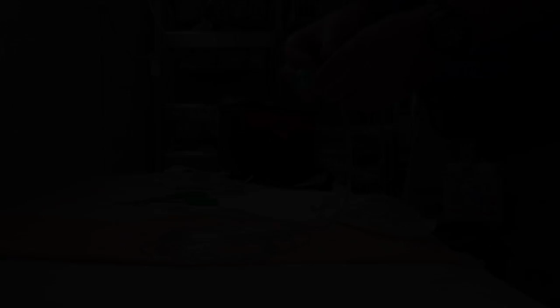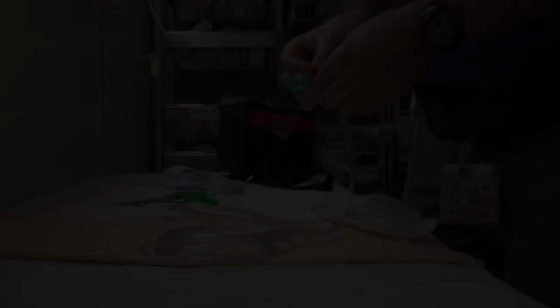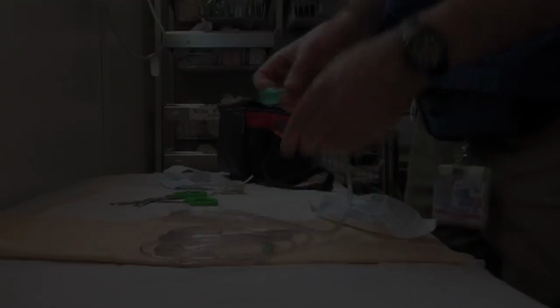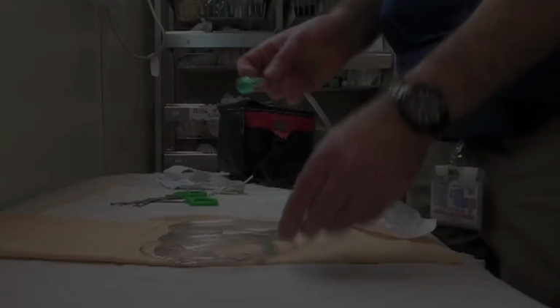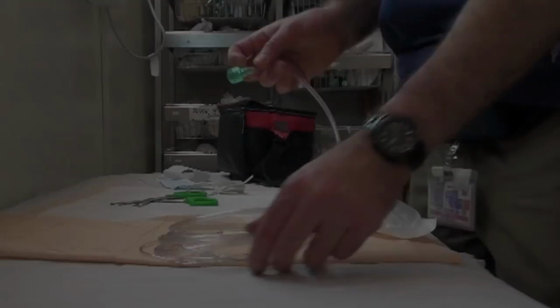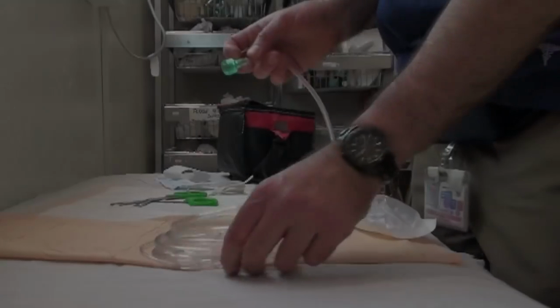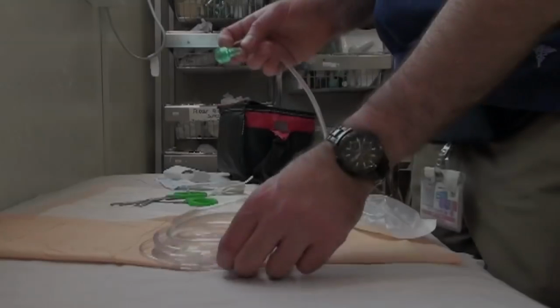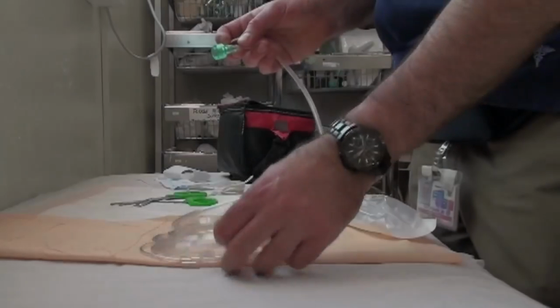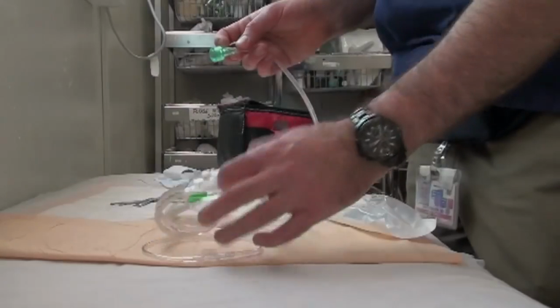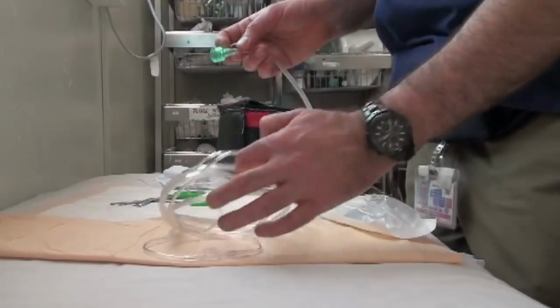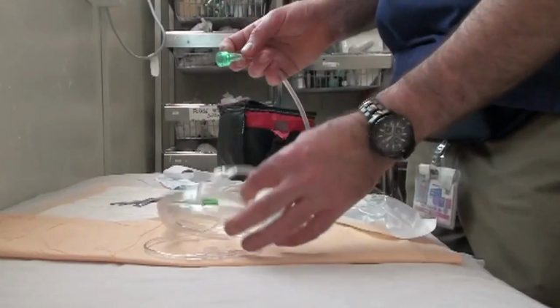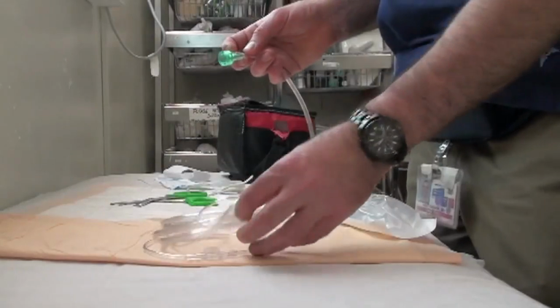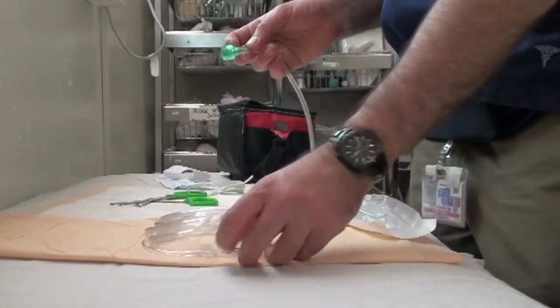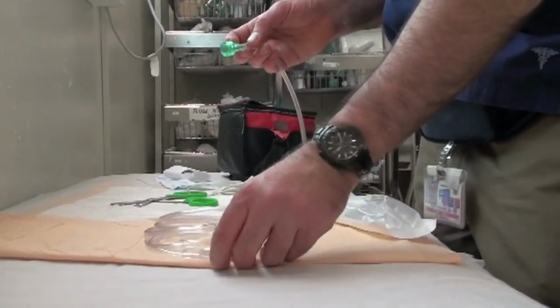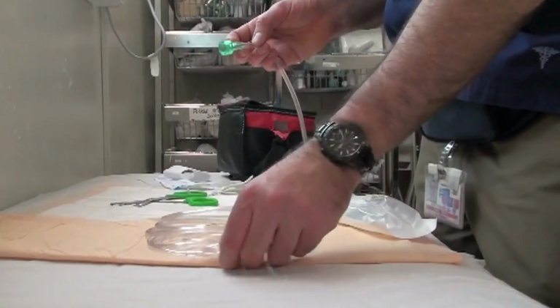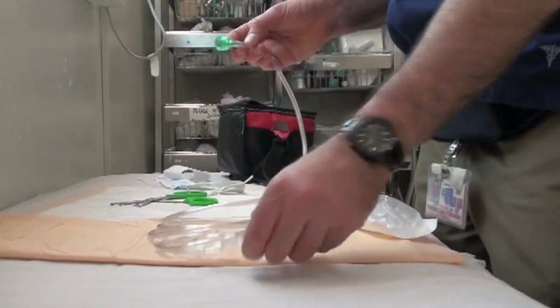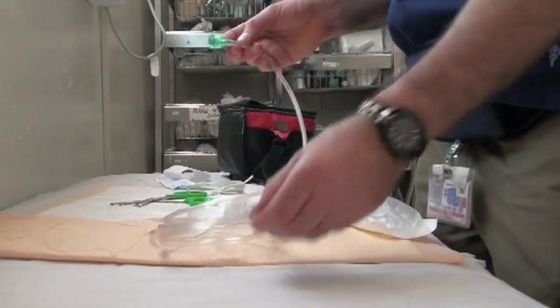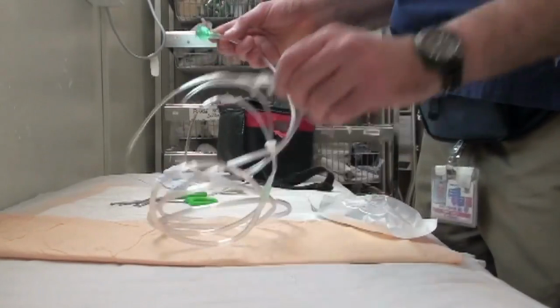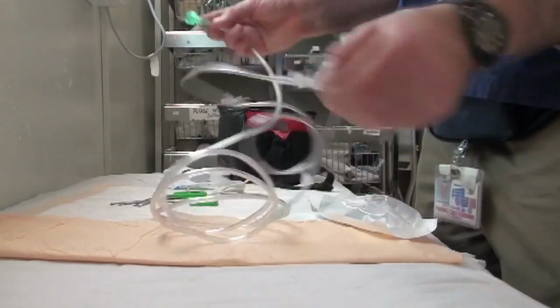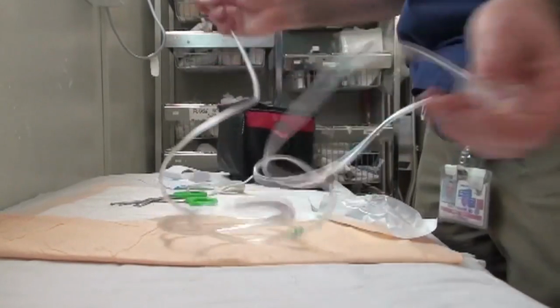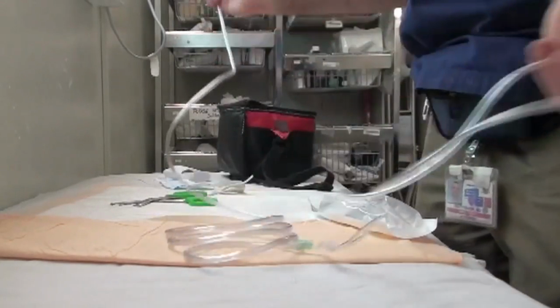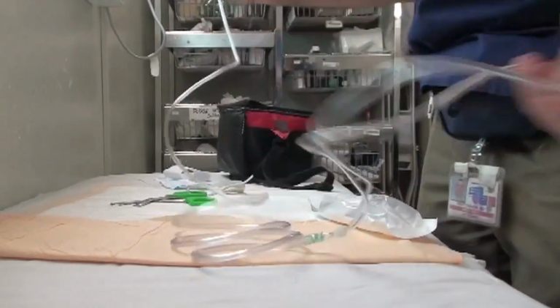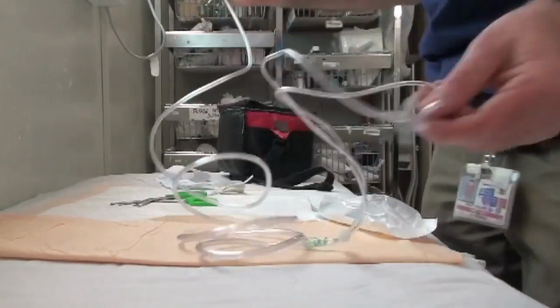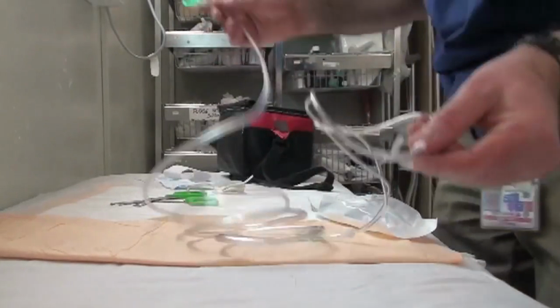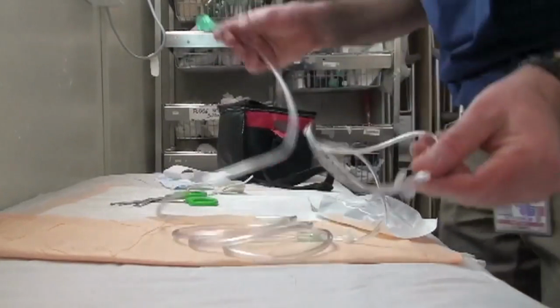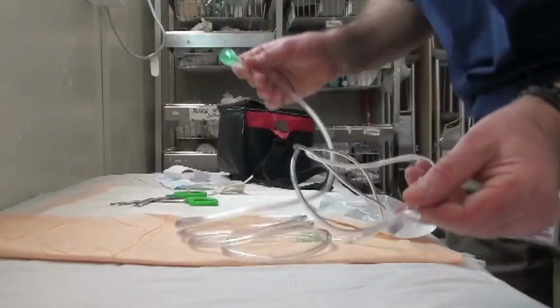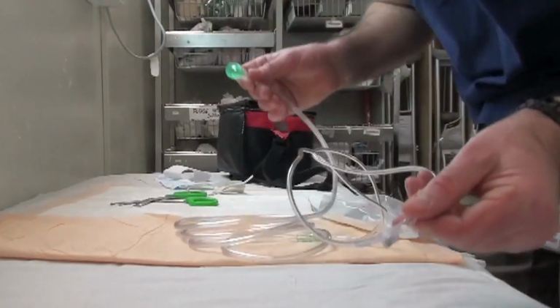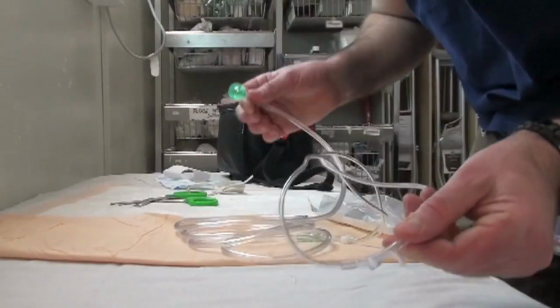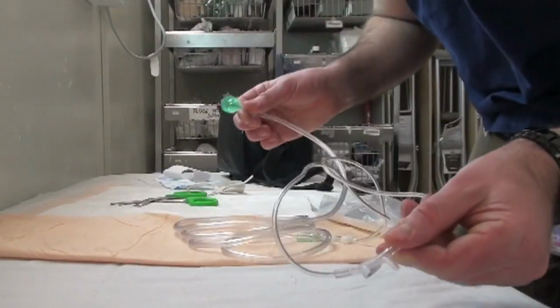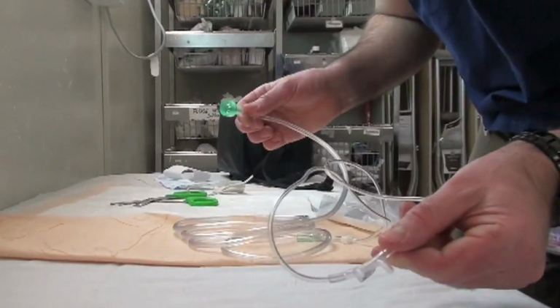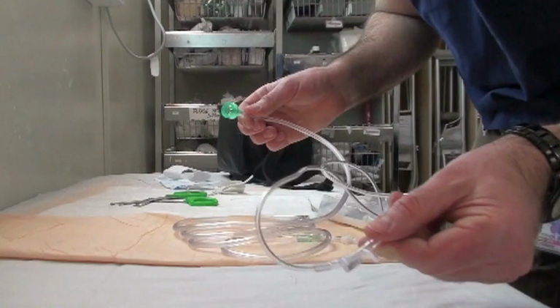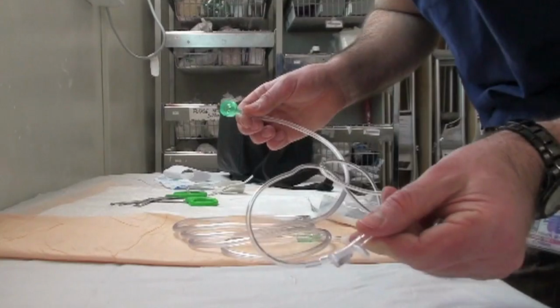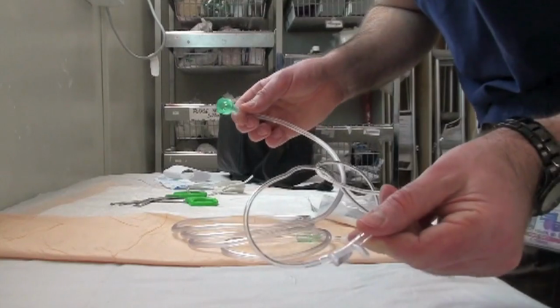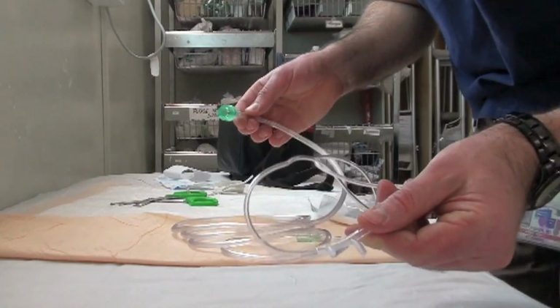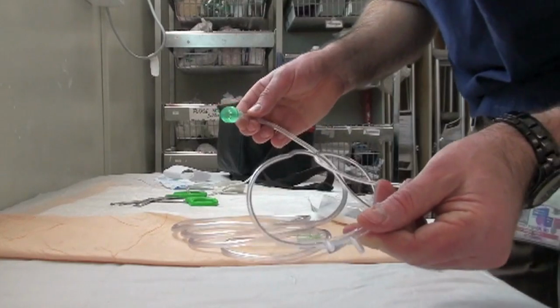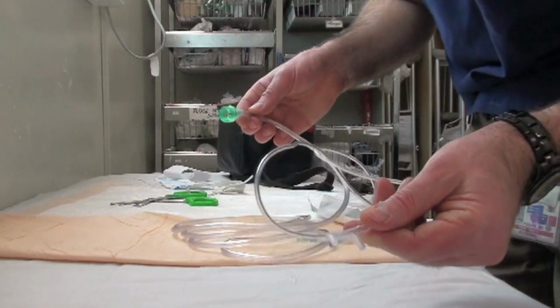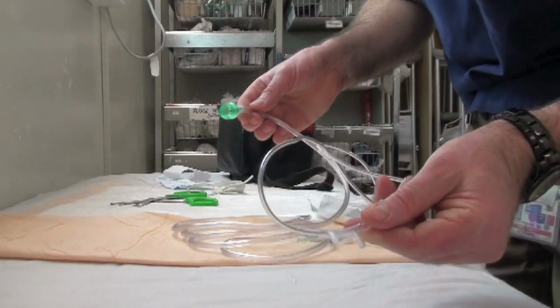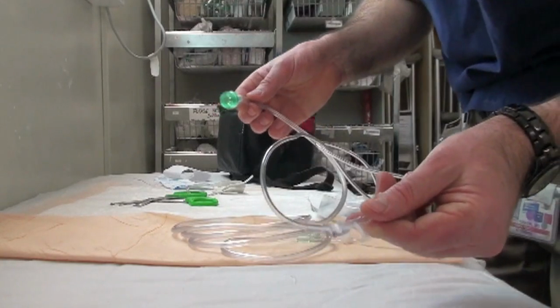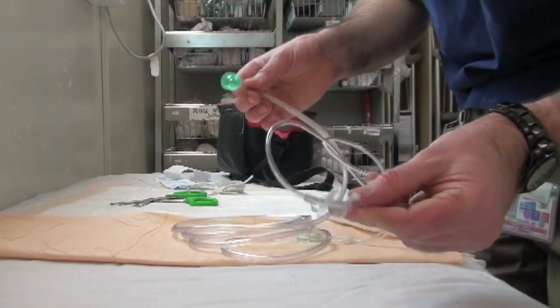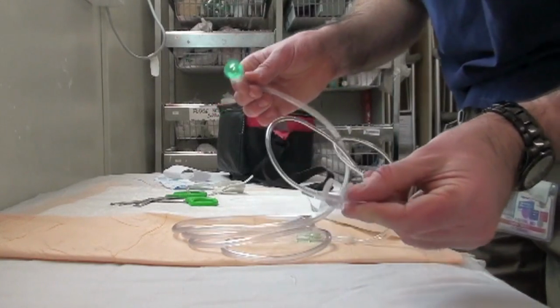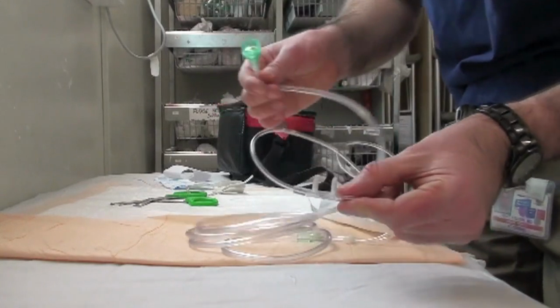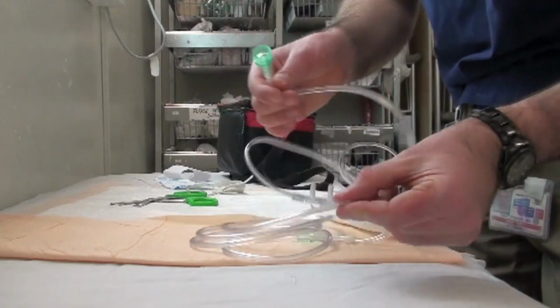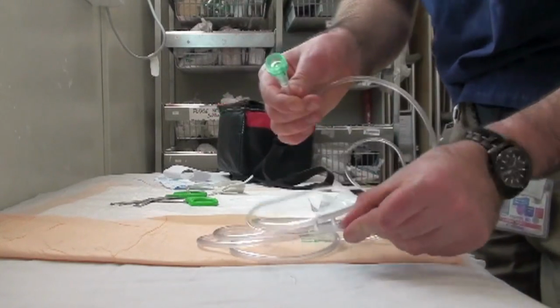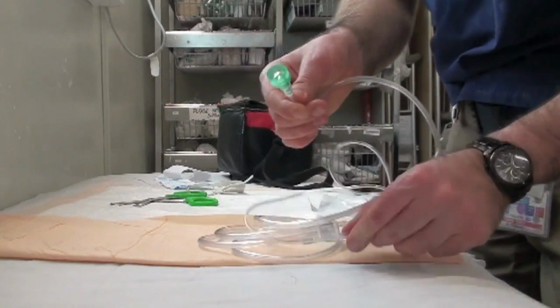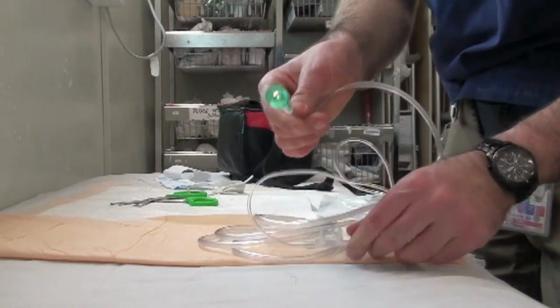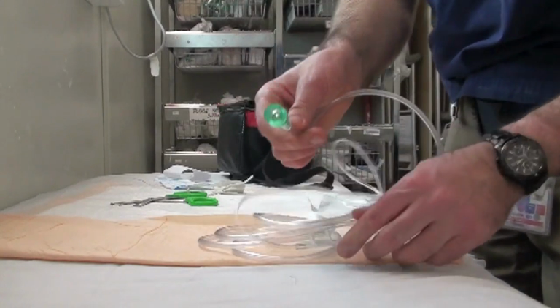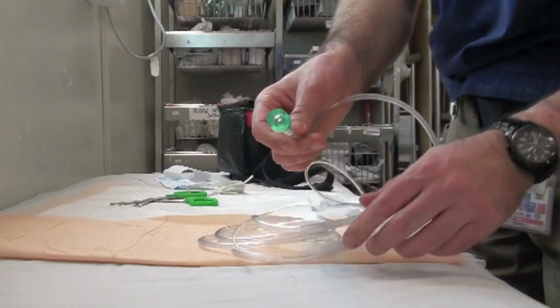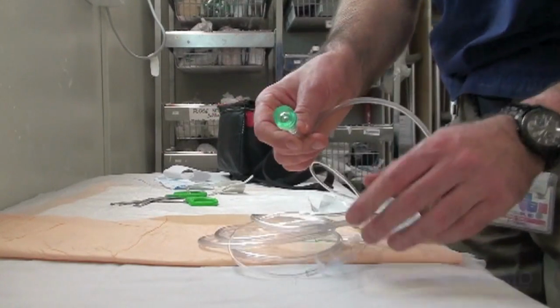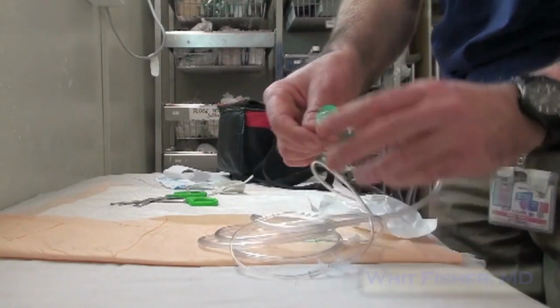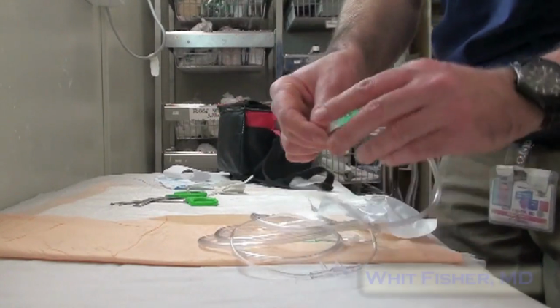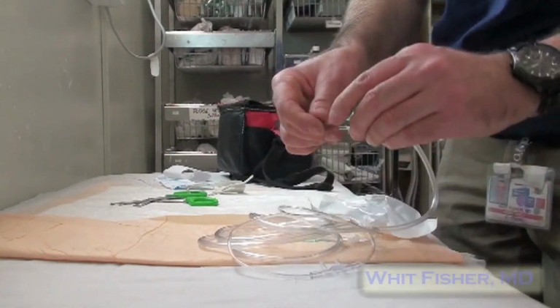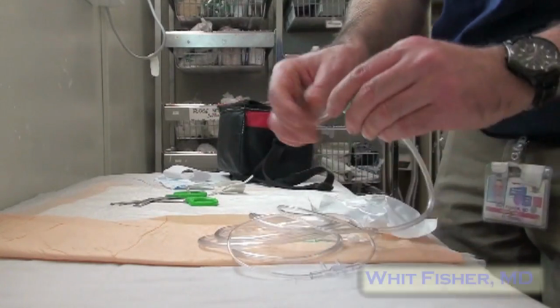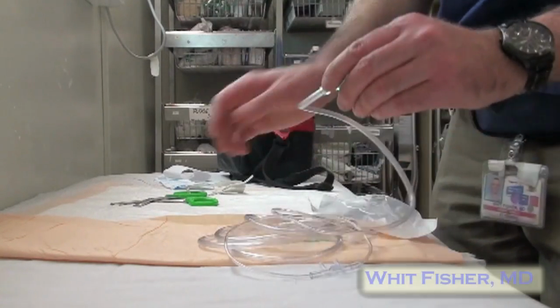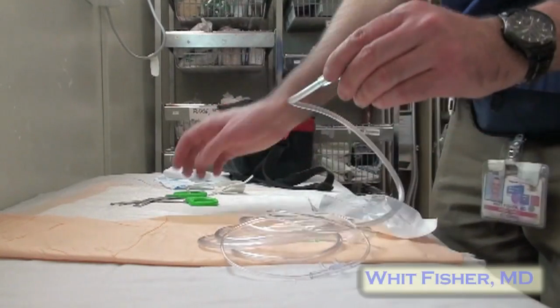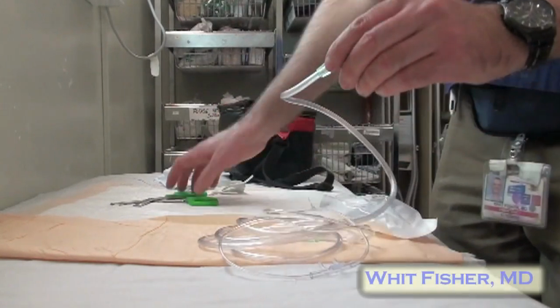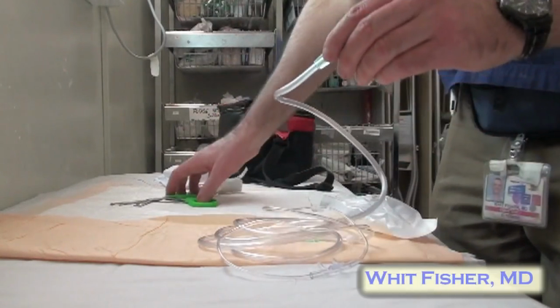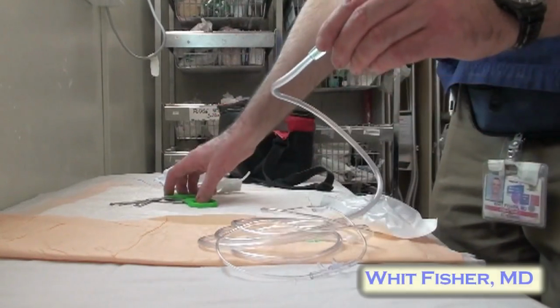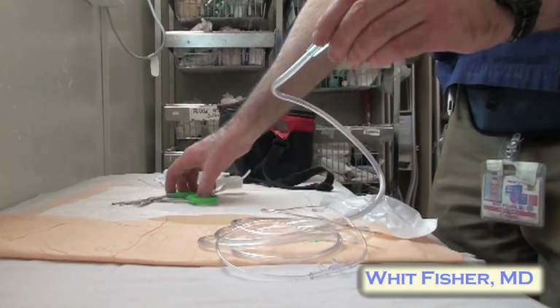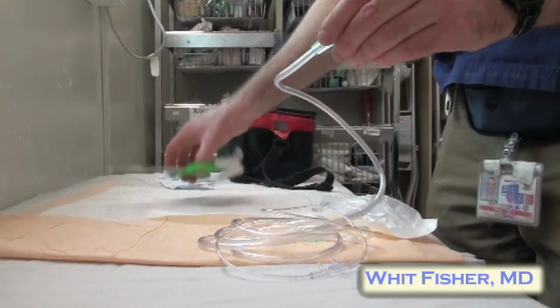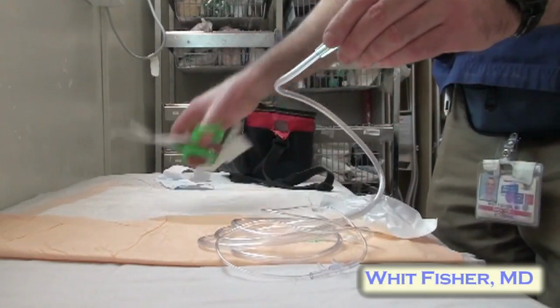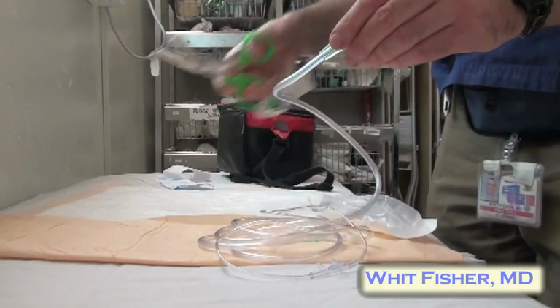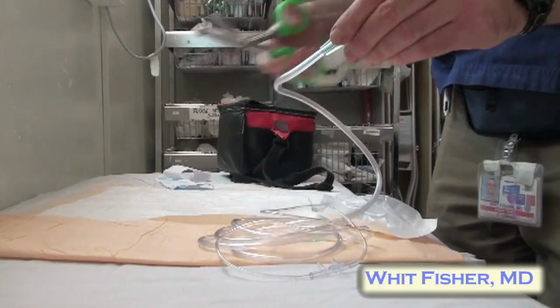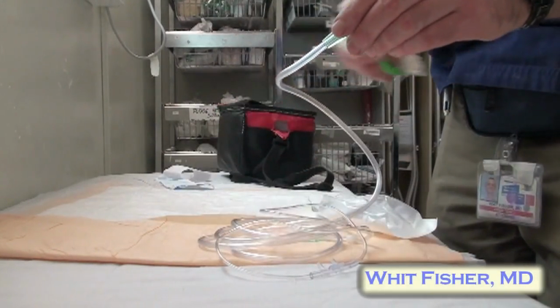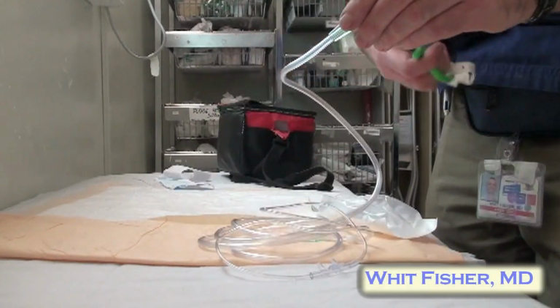If you don't have a Morgan lens available, you can make an eye irrigation system starting with a simple nasal cannula.